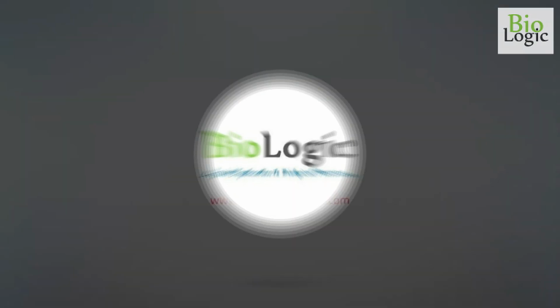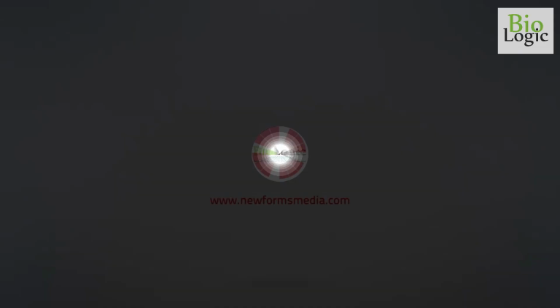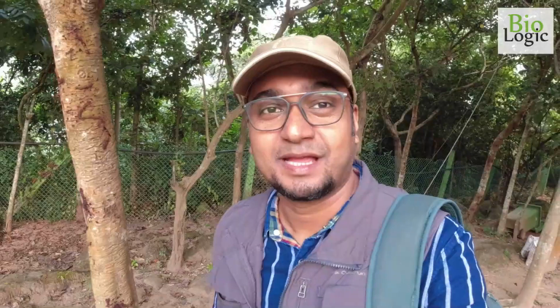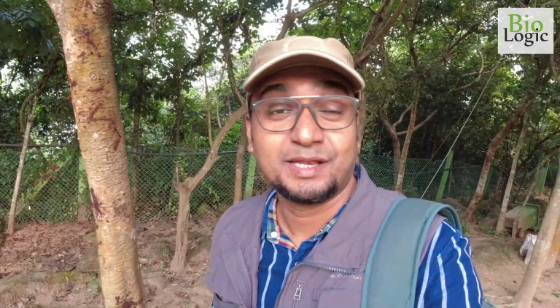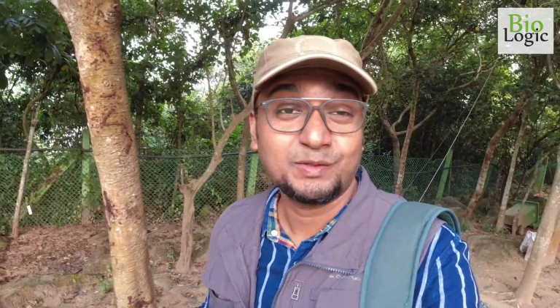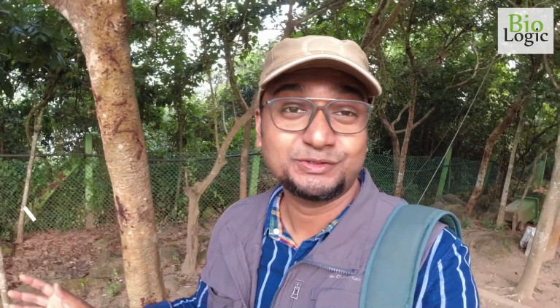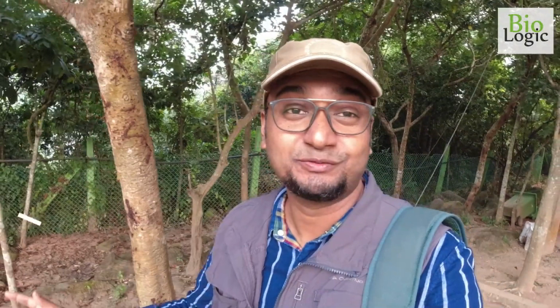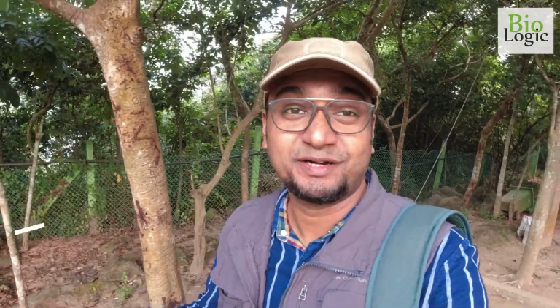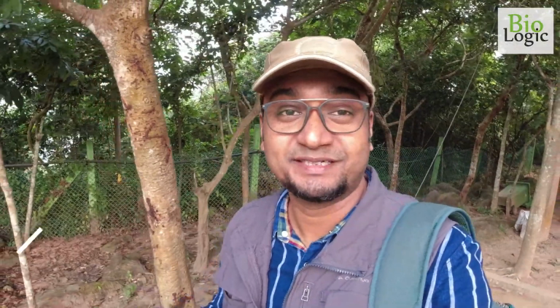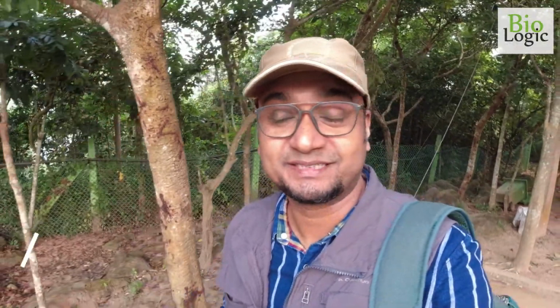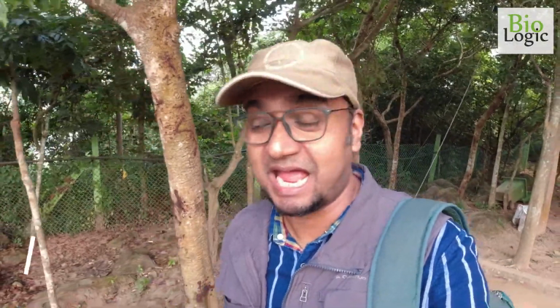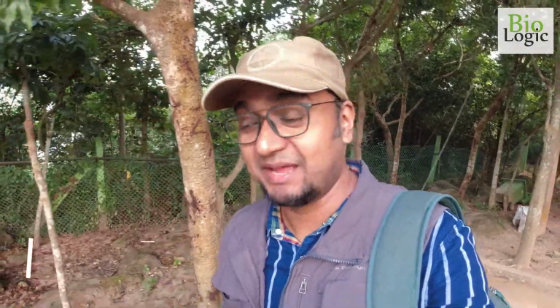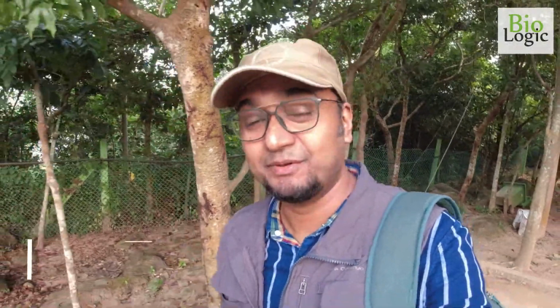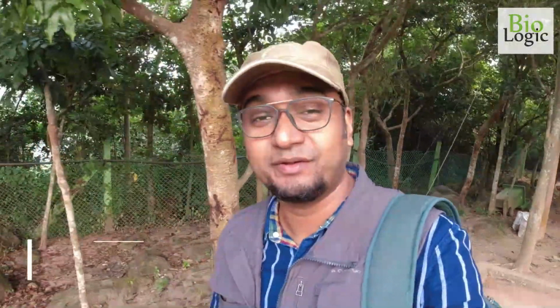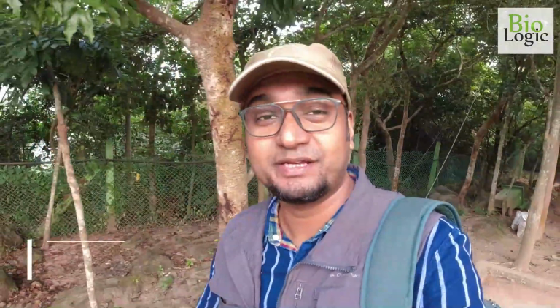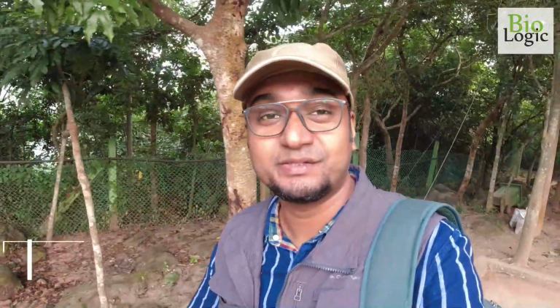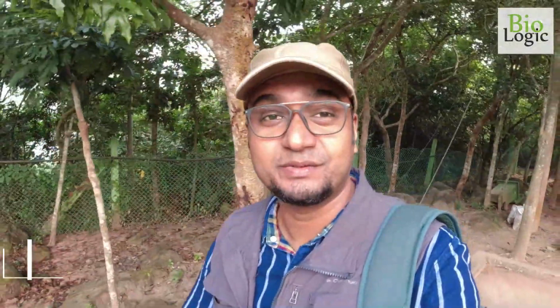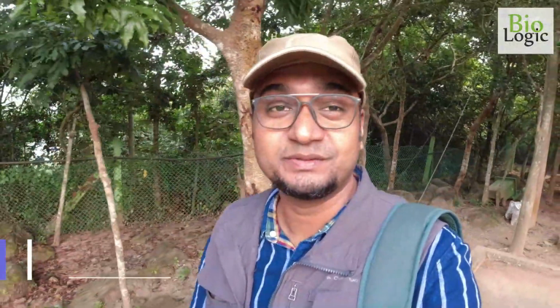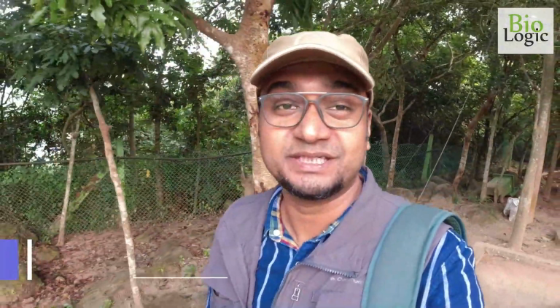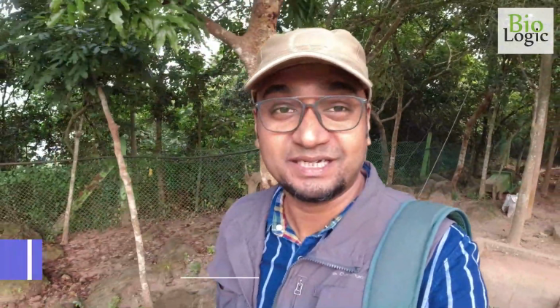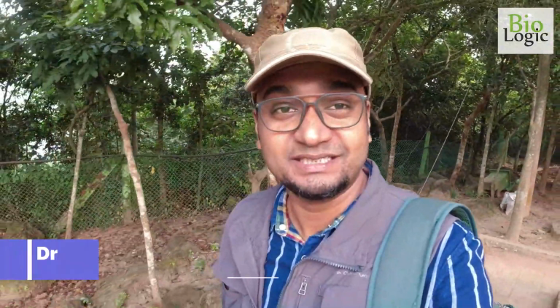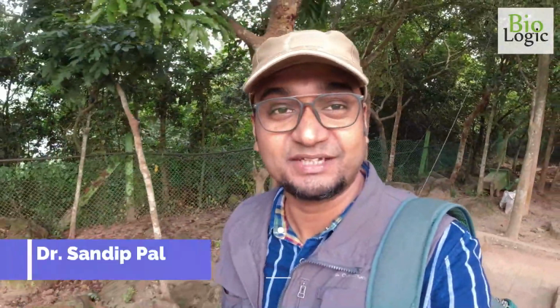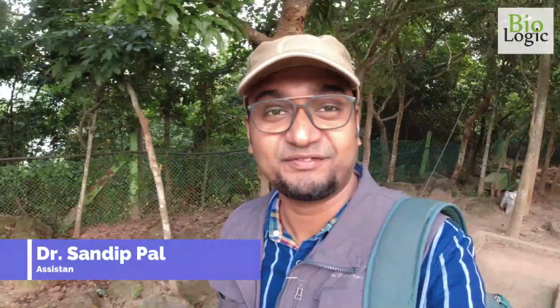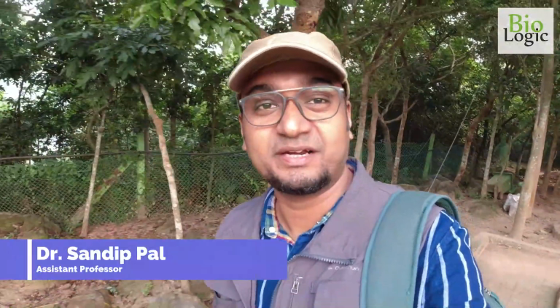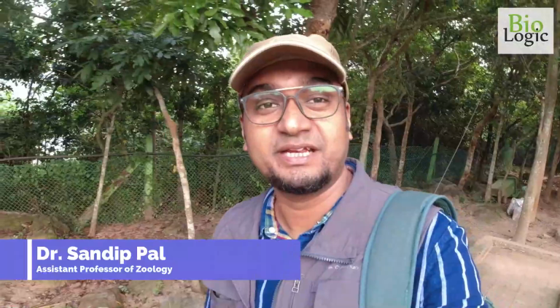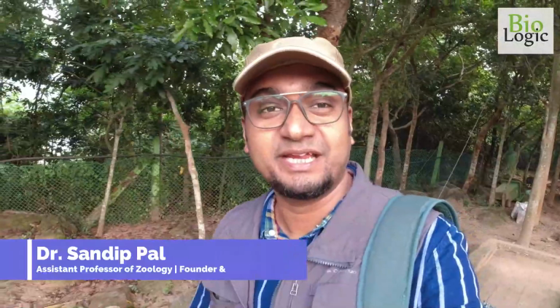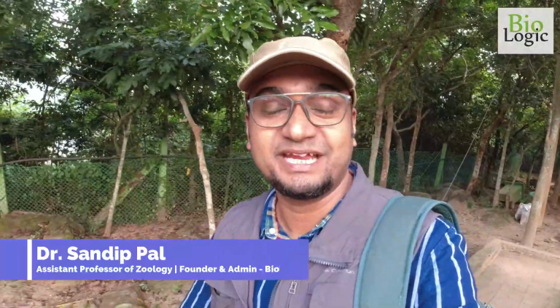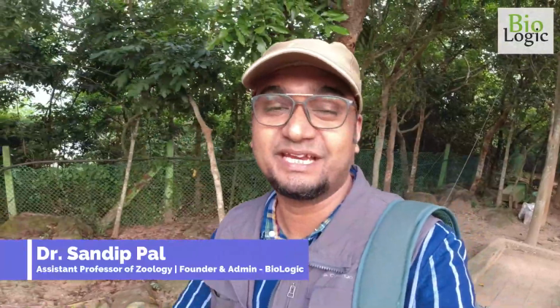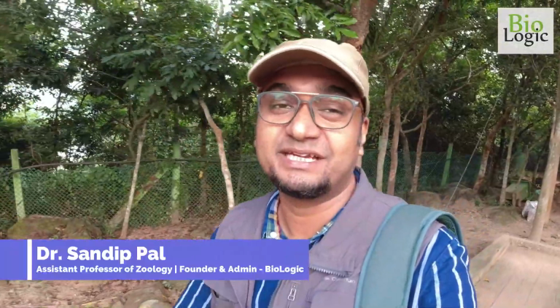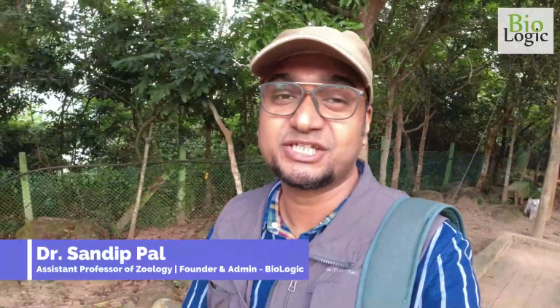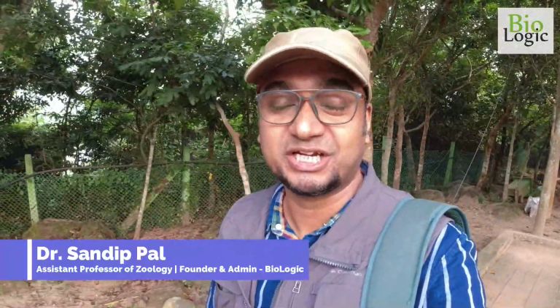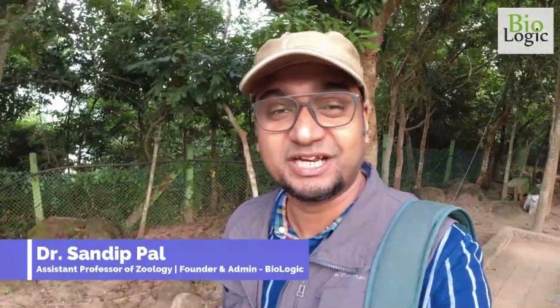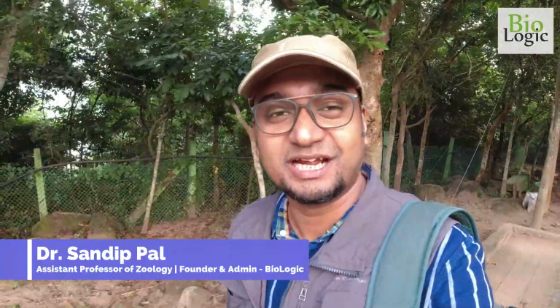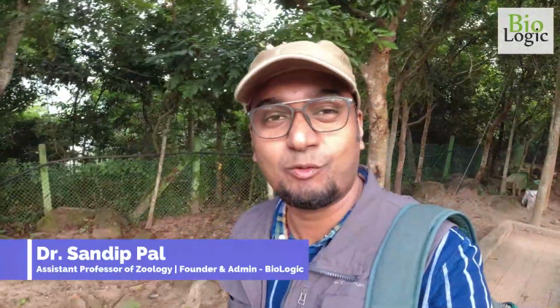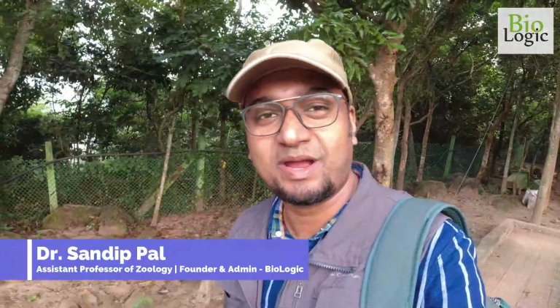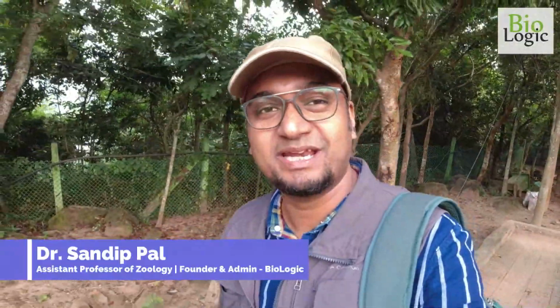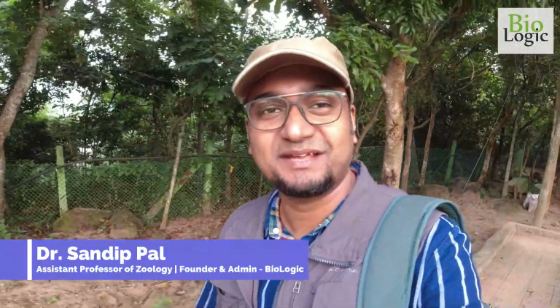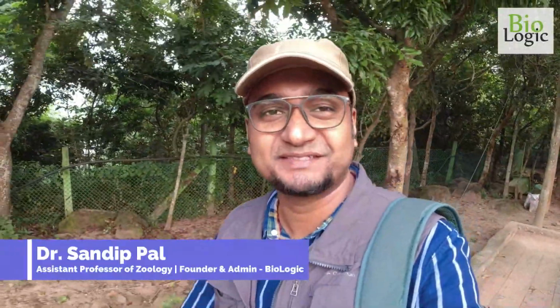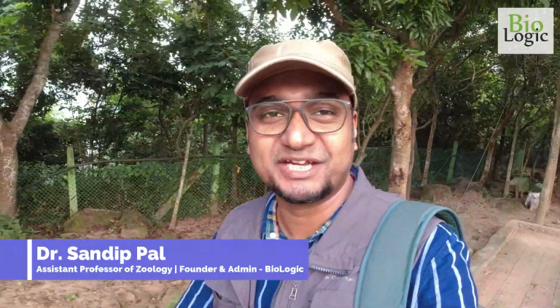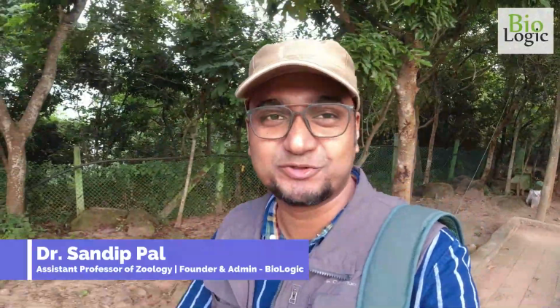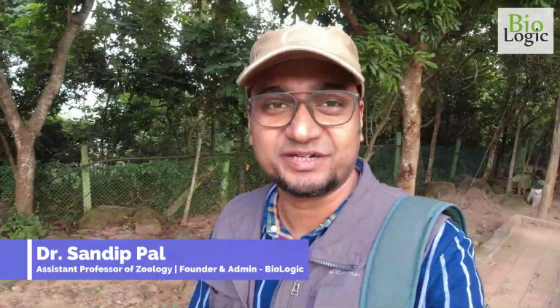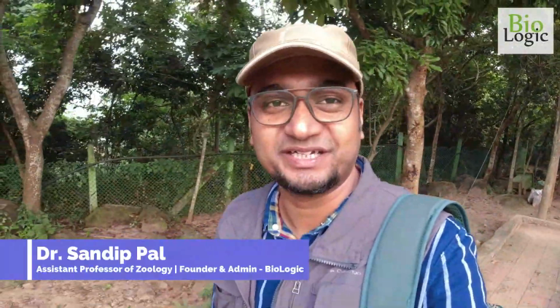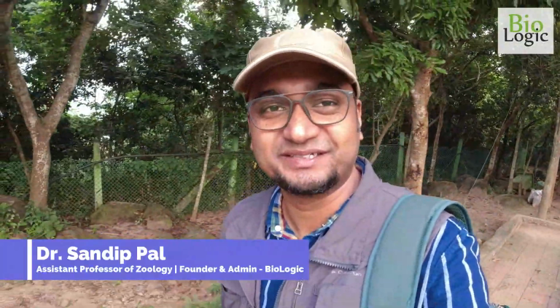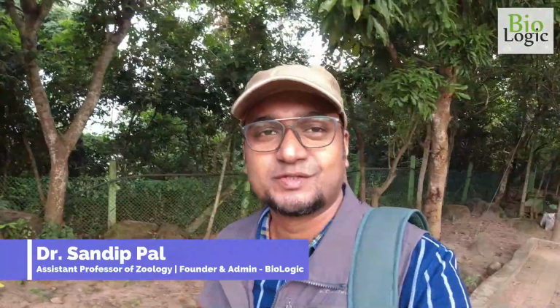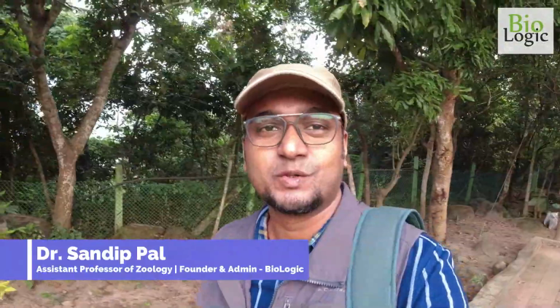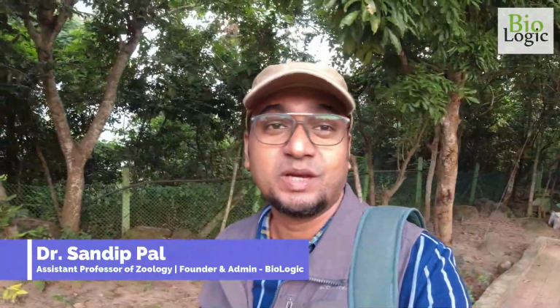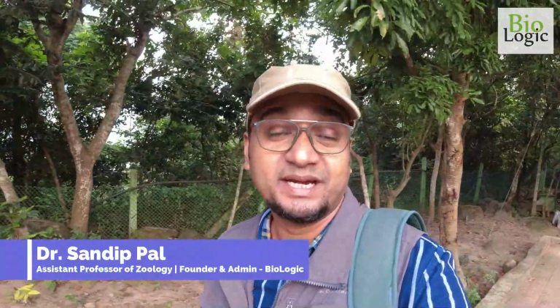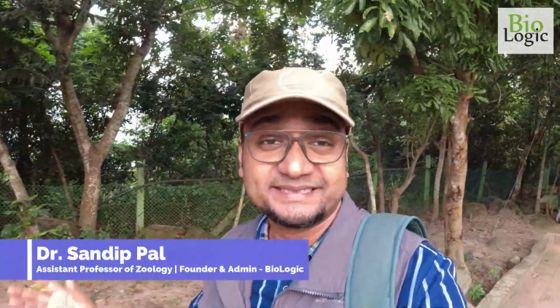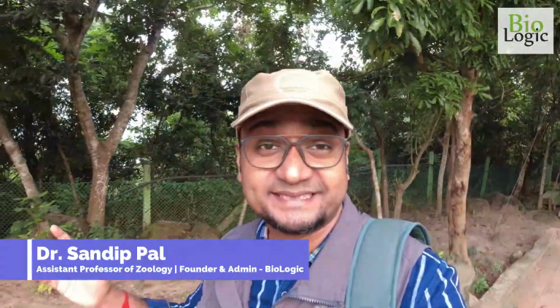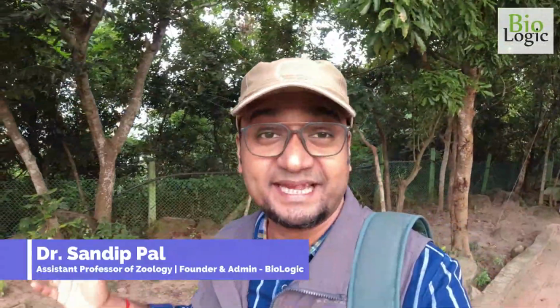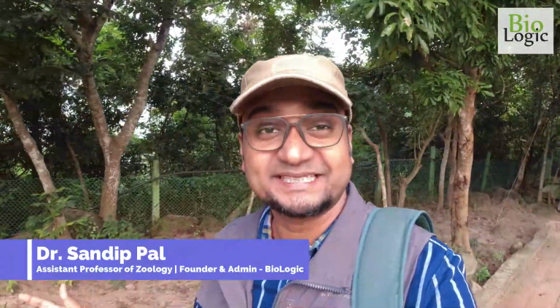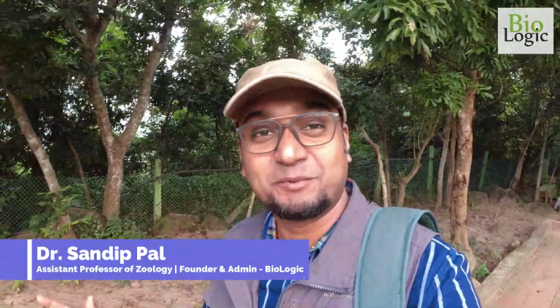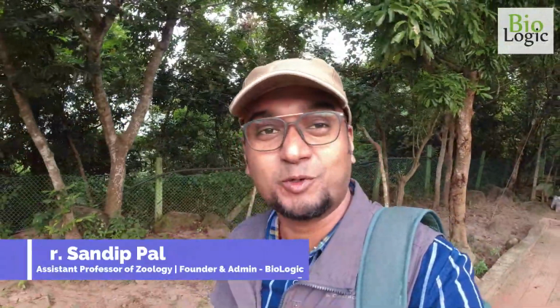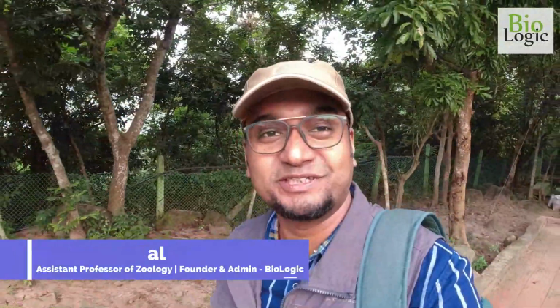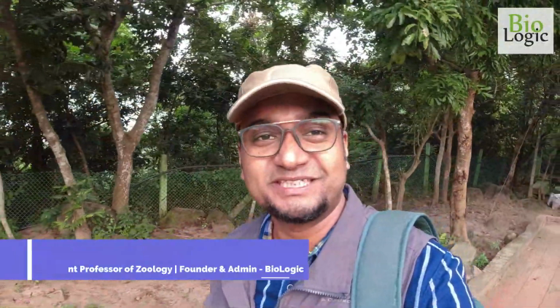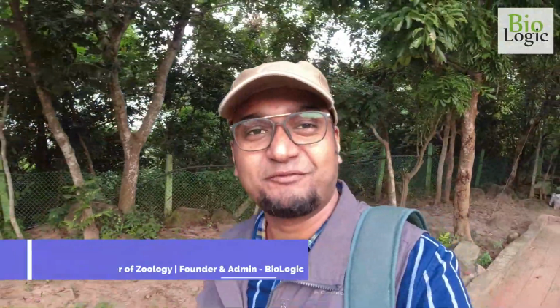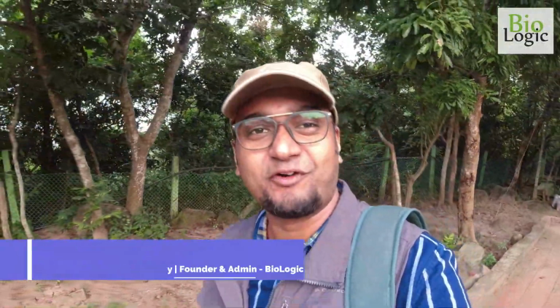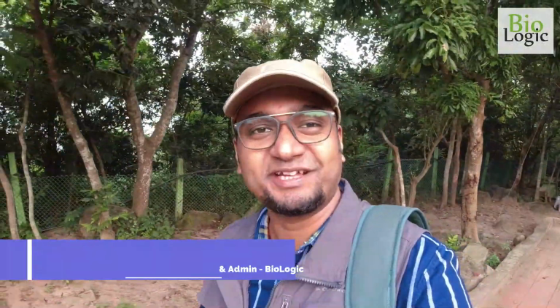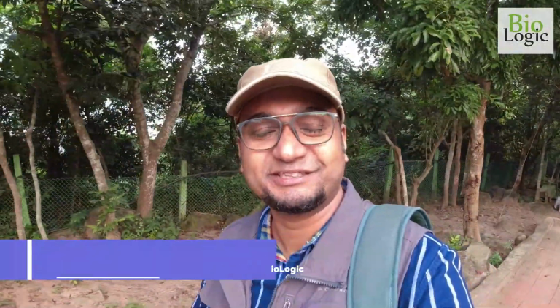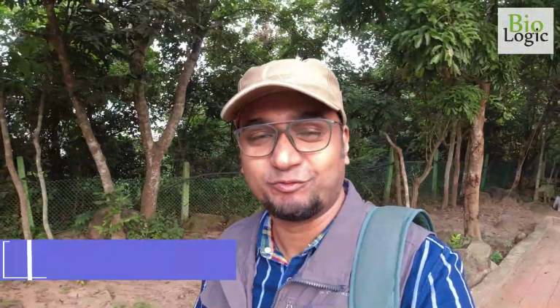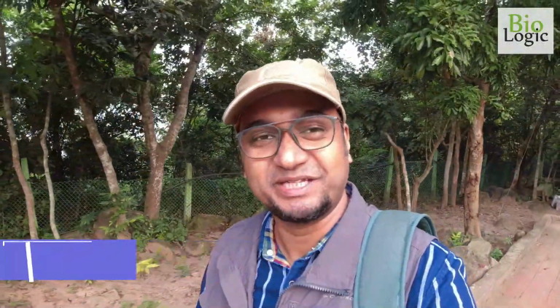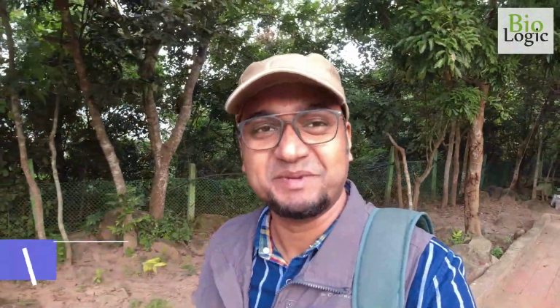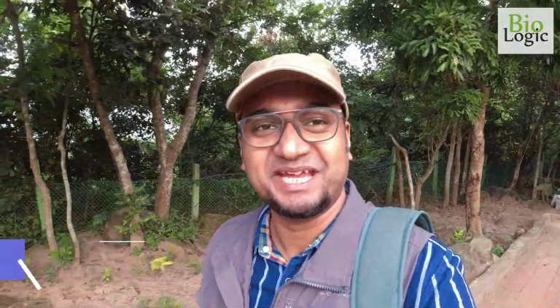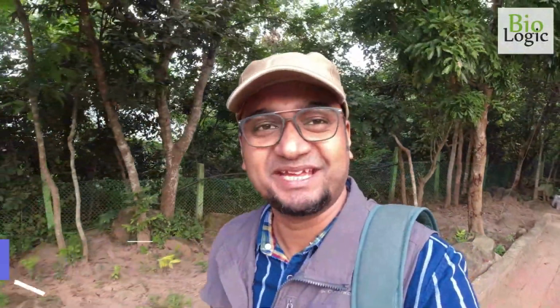Hello students, I am going to jungle safari in Chandaka Wildlife Sanctuary. So let's explore this forest with me.